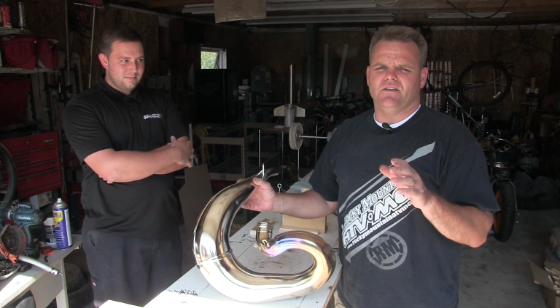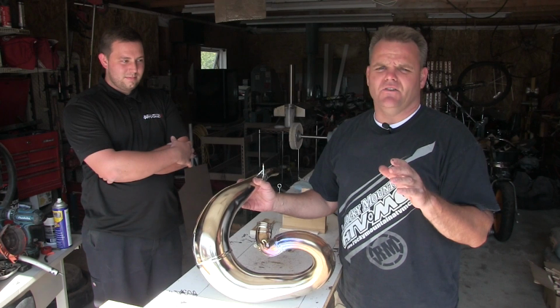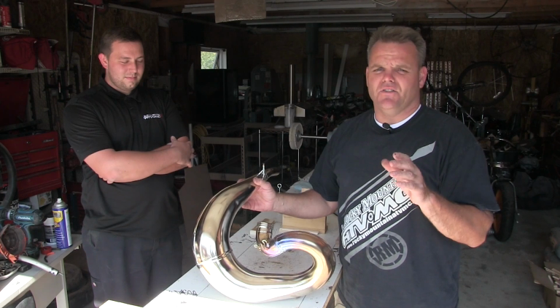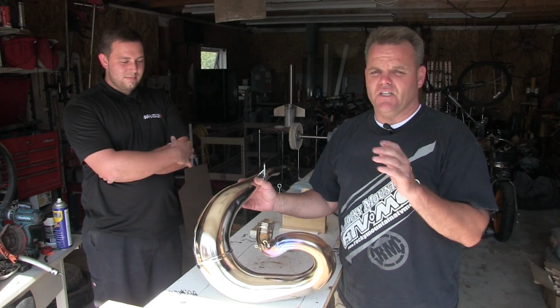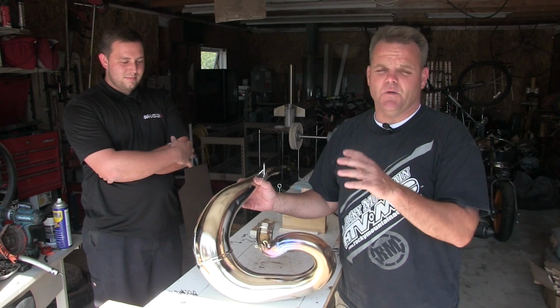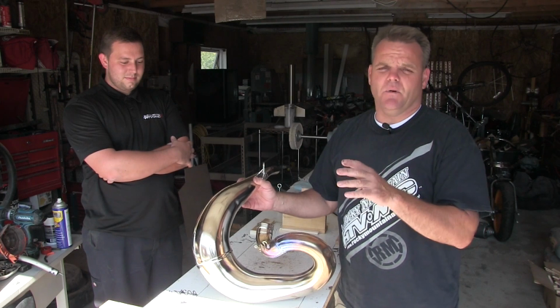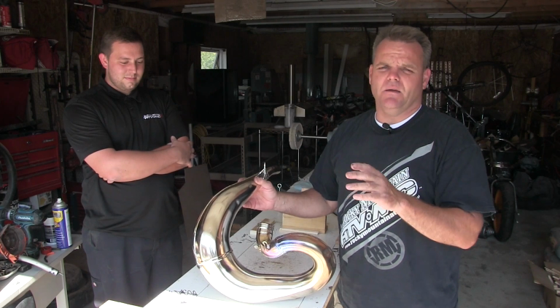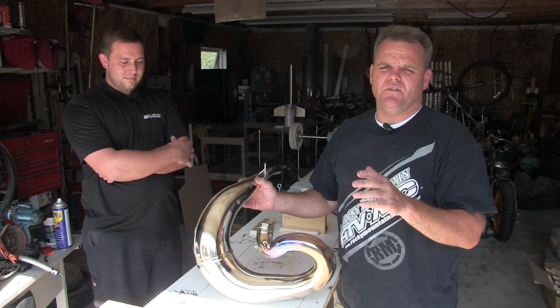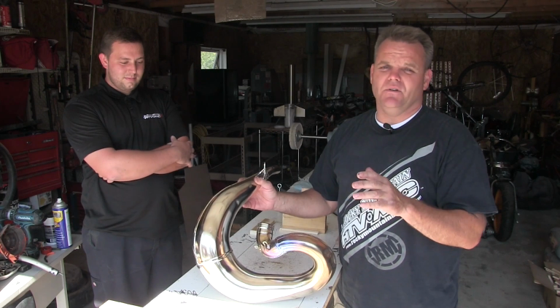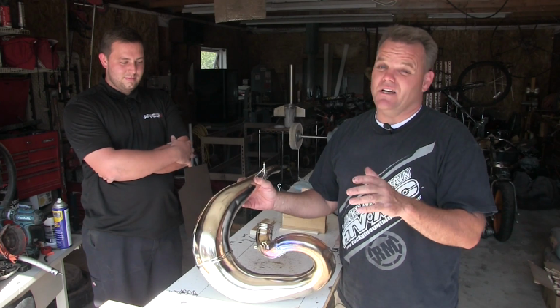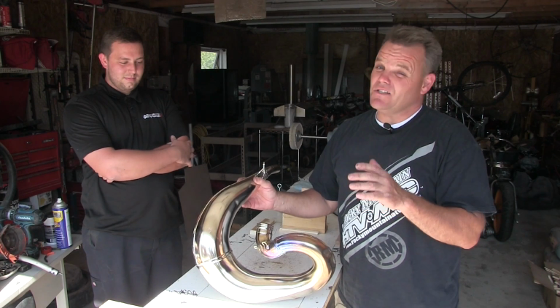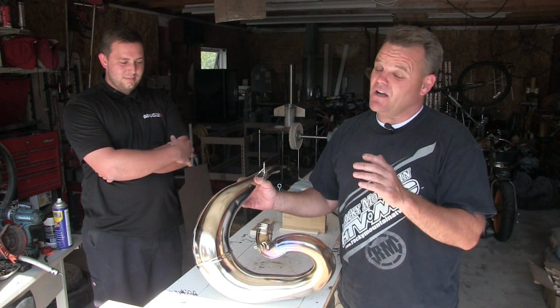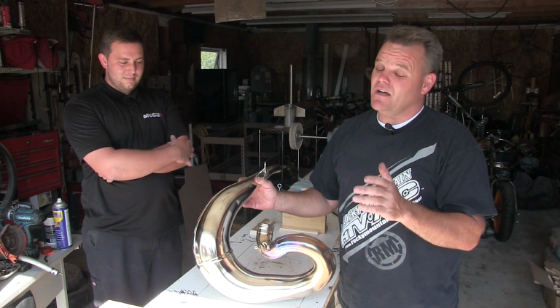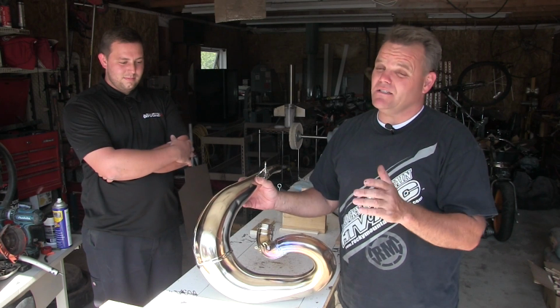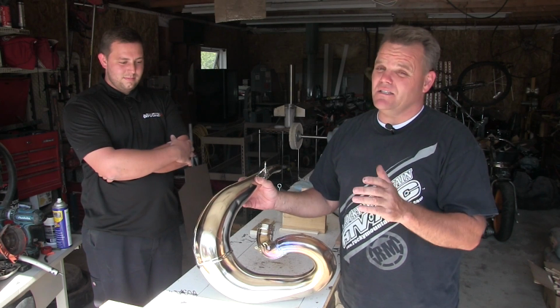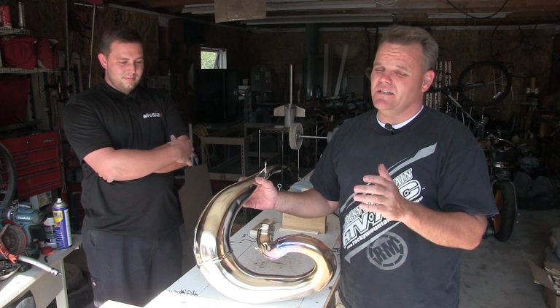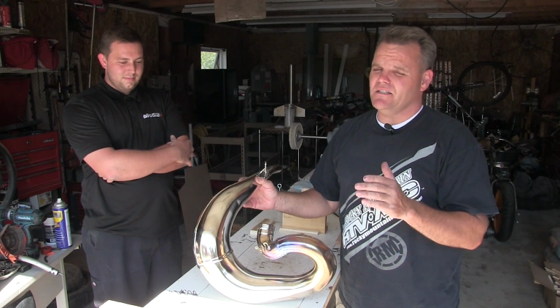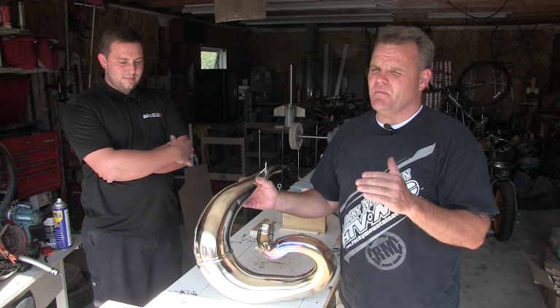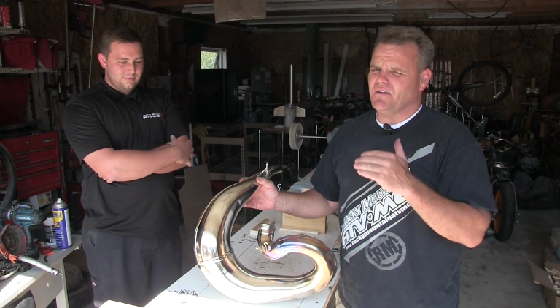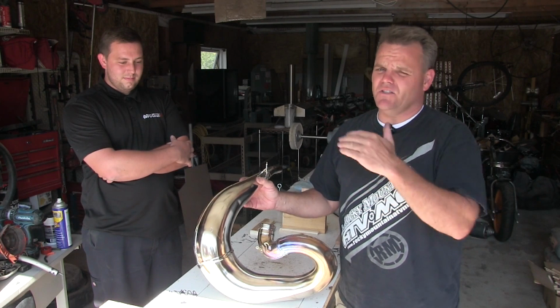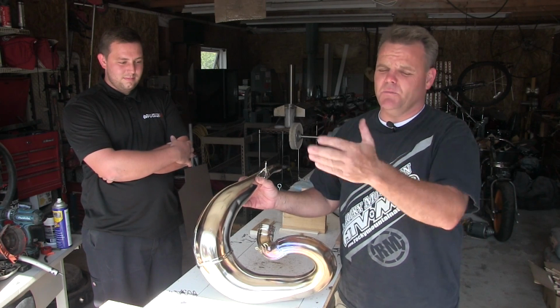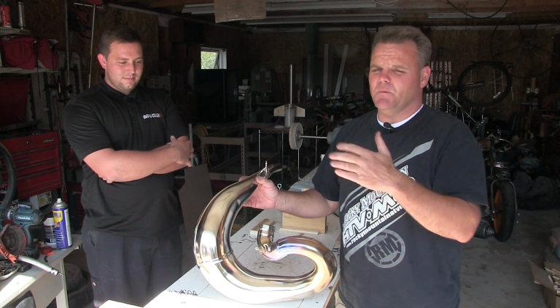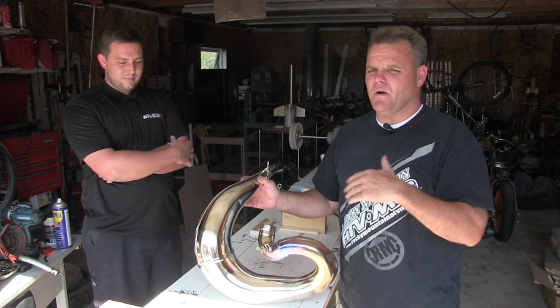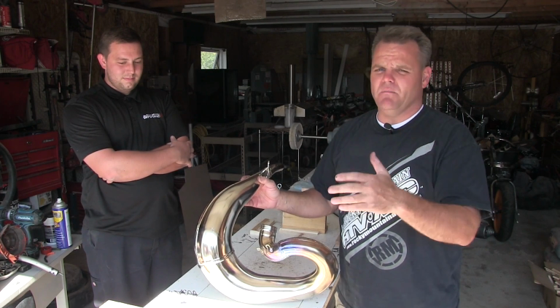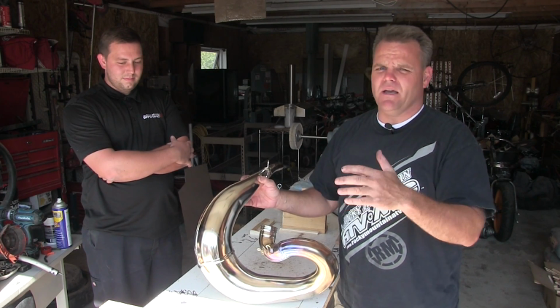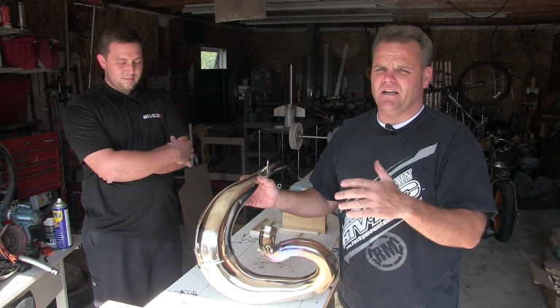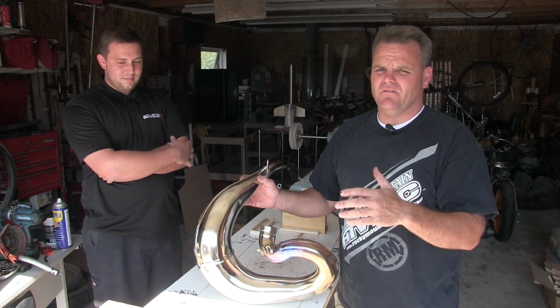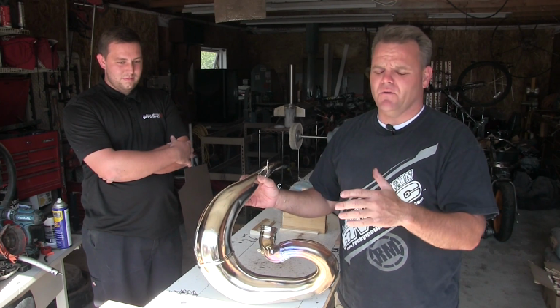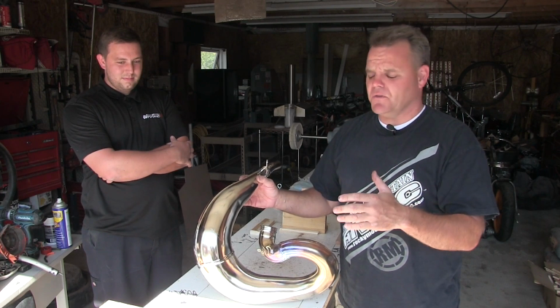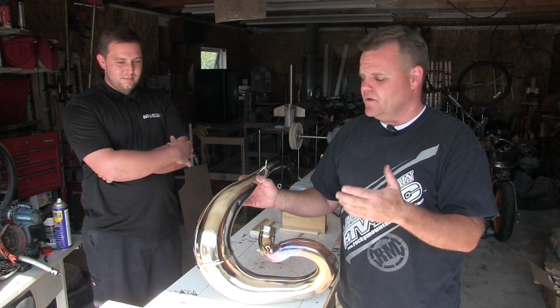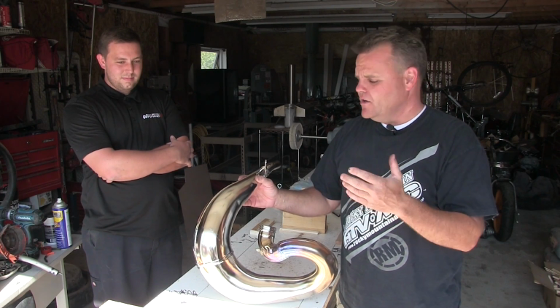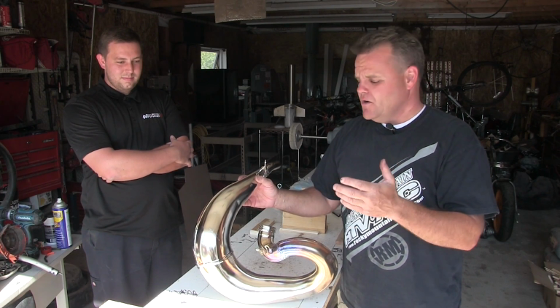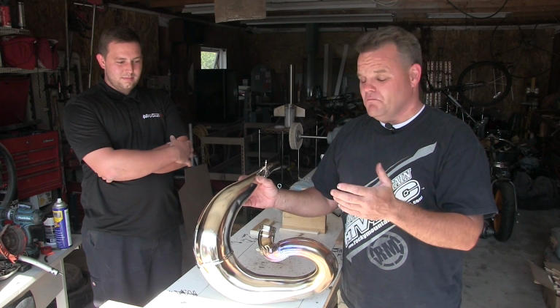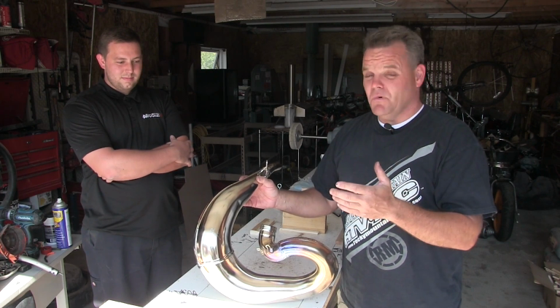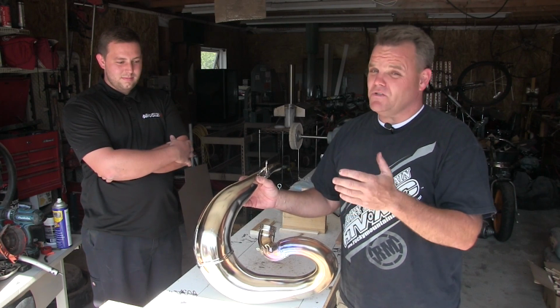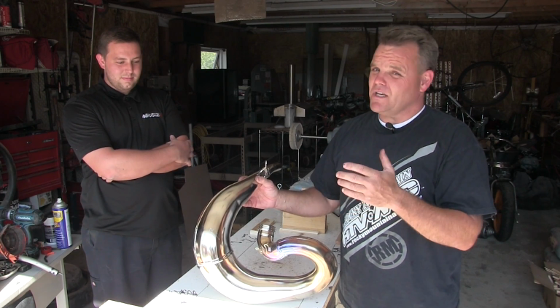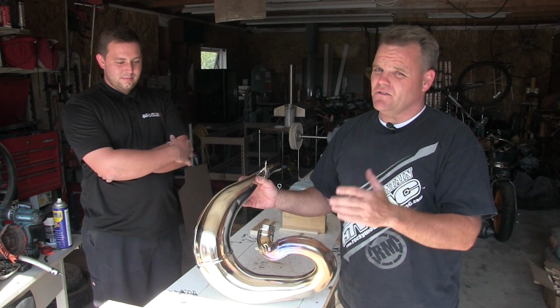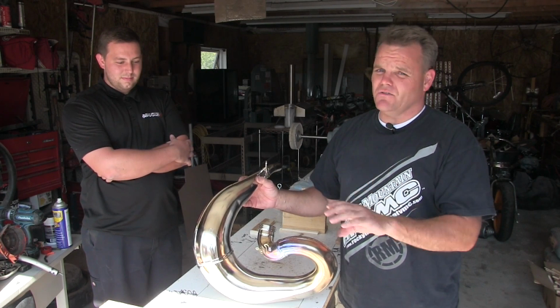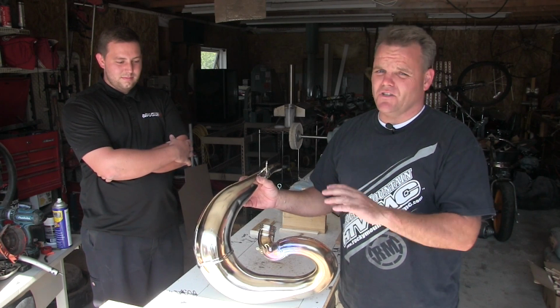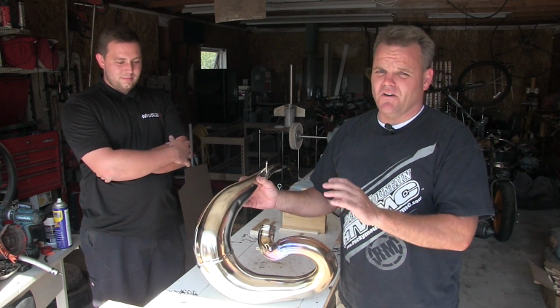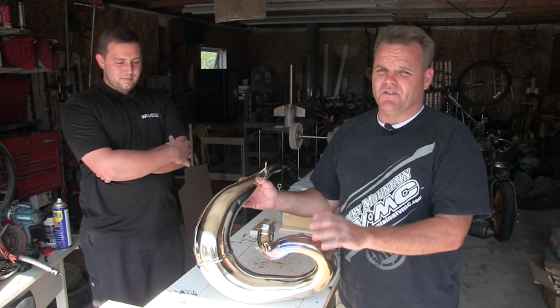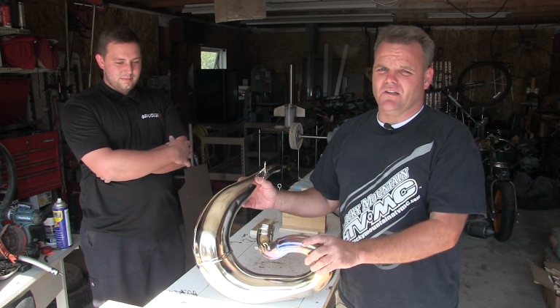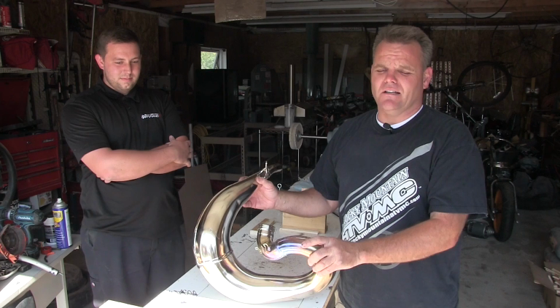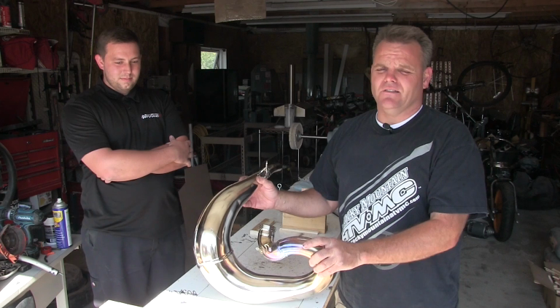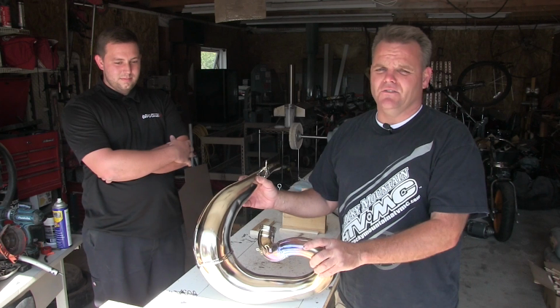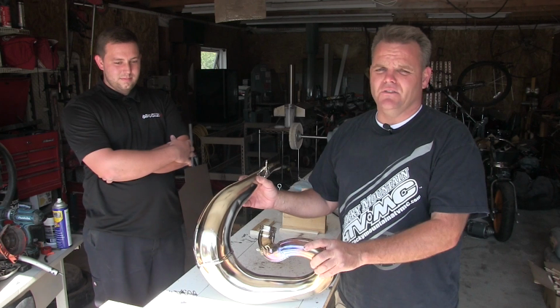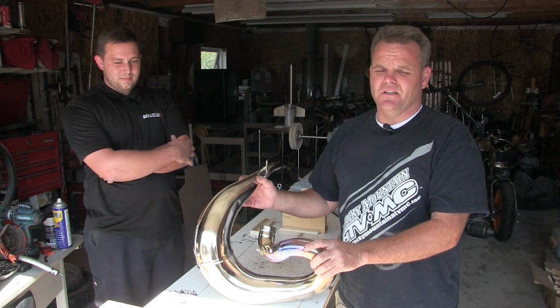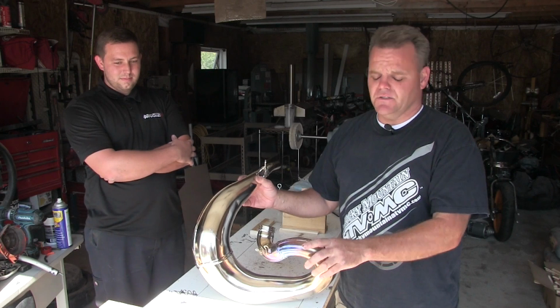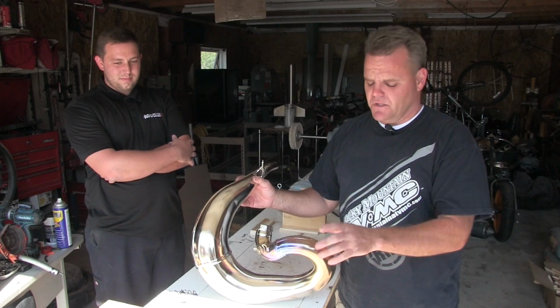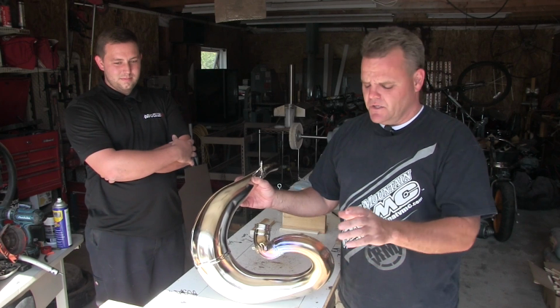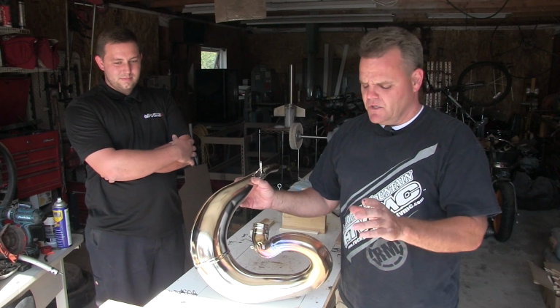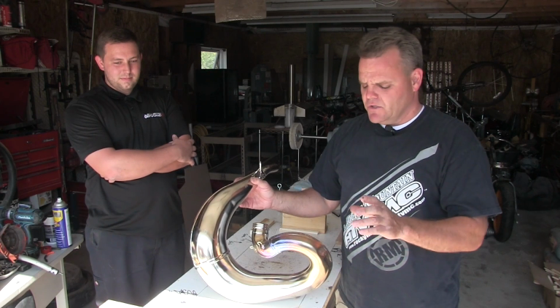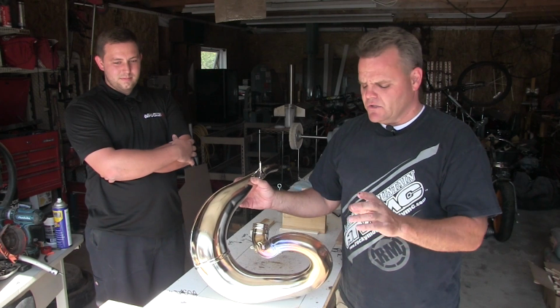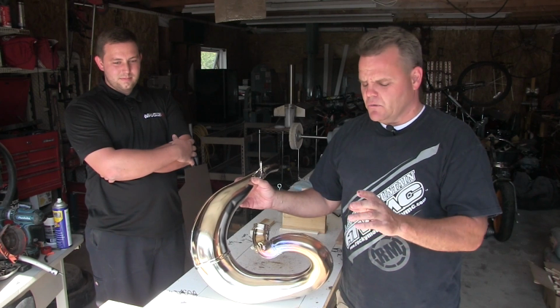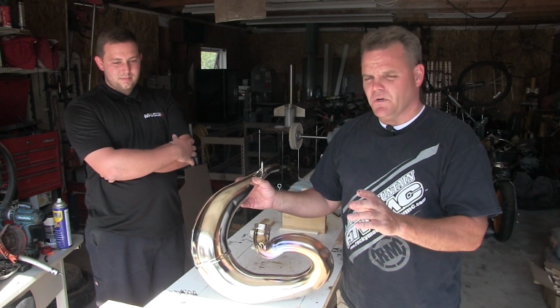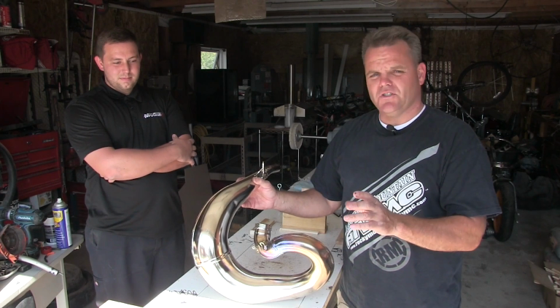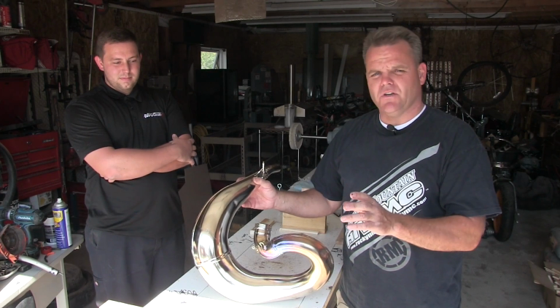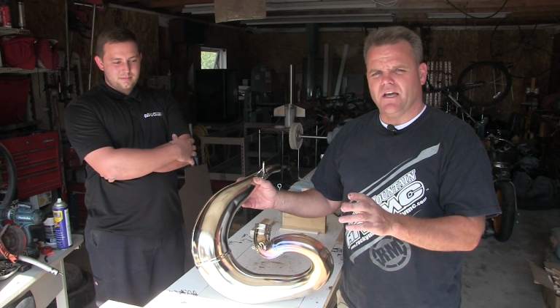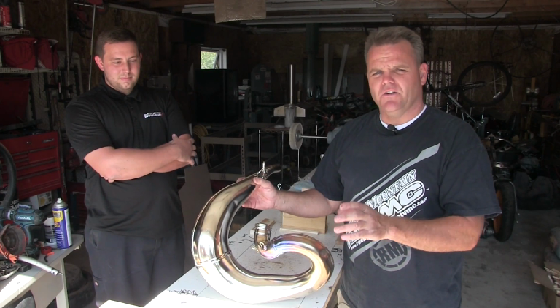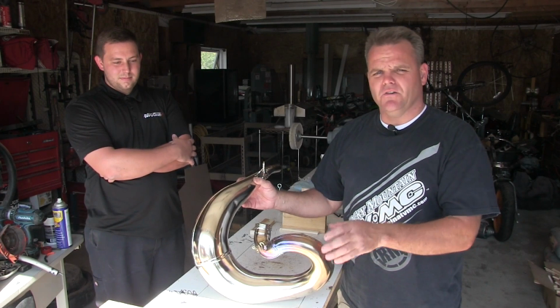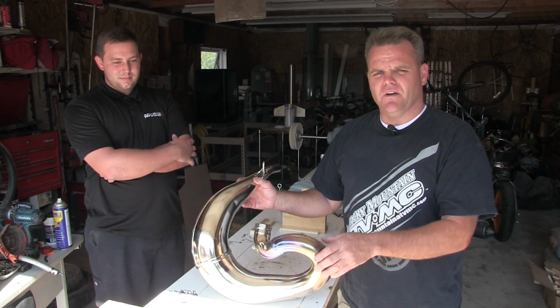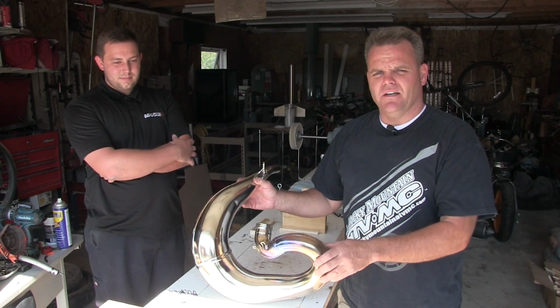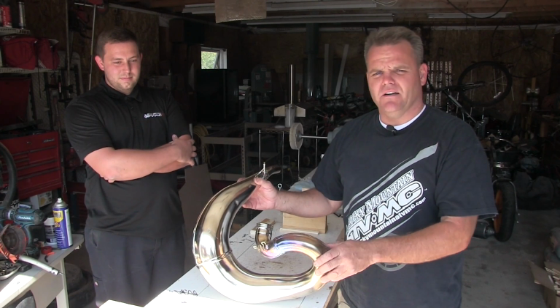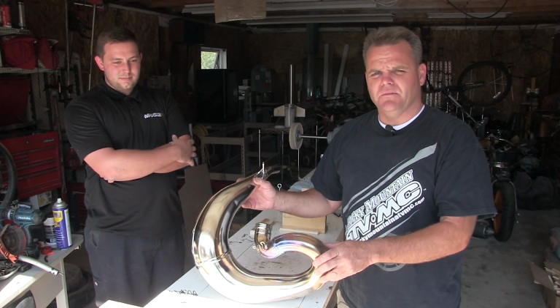There are a lot of guys you can ship your pipe to. It does cost a decent amount to ship your pipe back and forth, but most guys don't charge a lot to do the repair itself. We're going to show you how to do it right now.